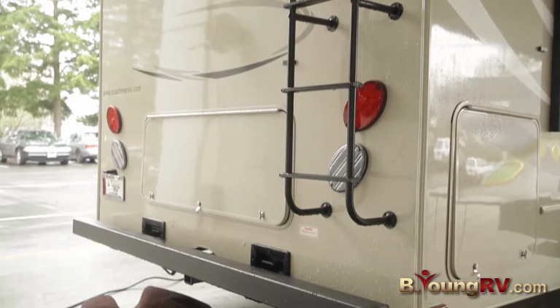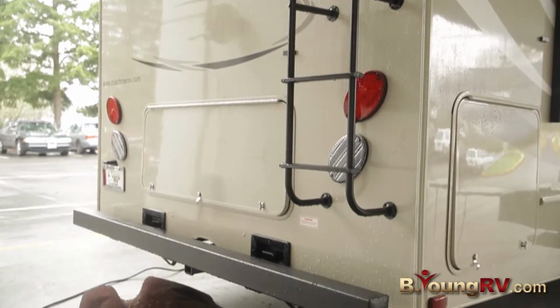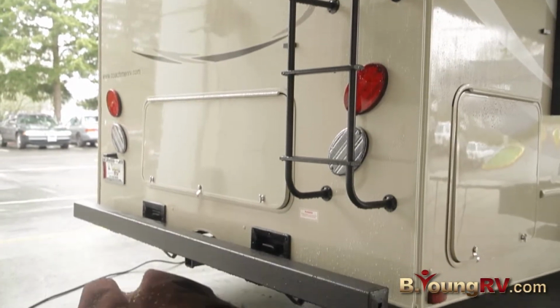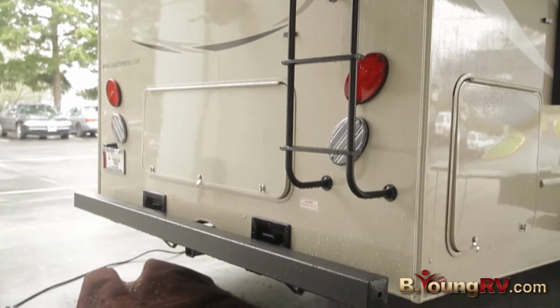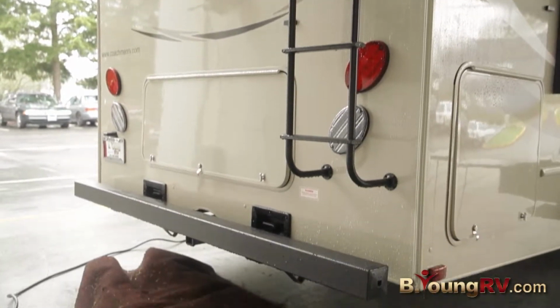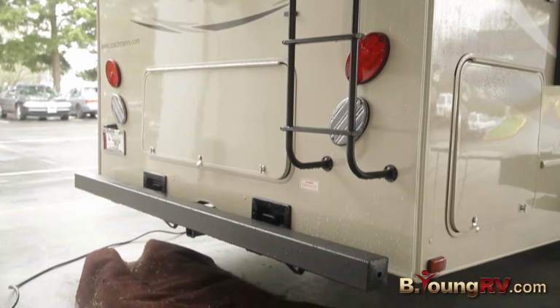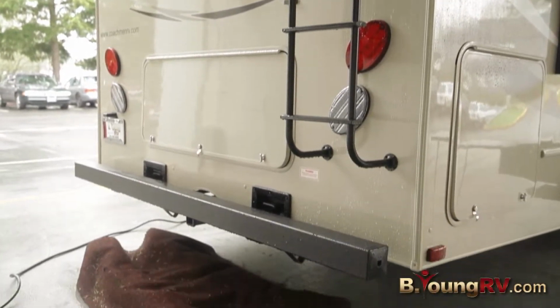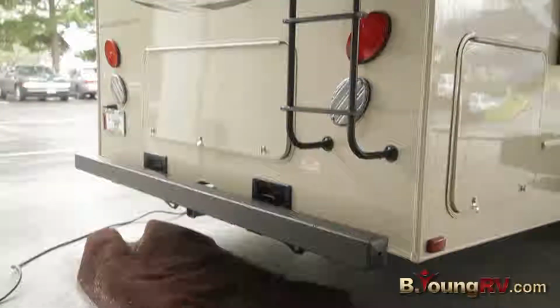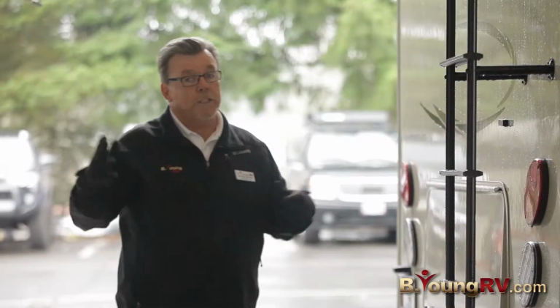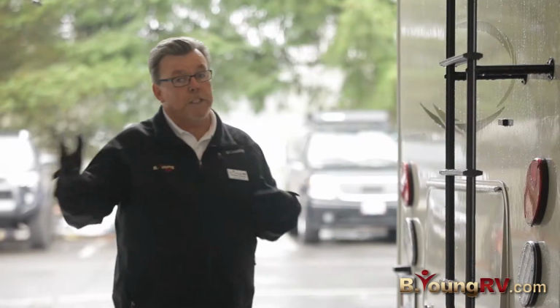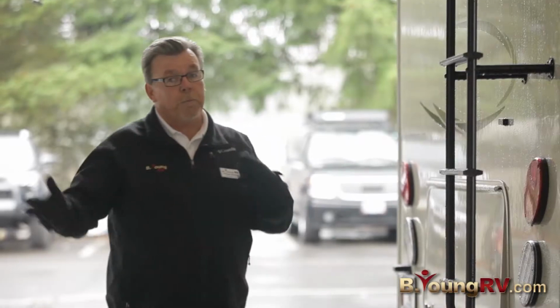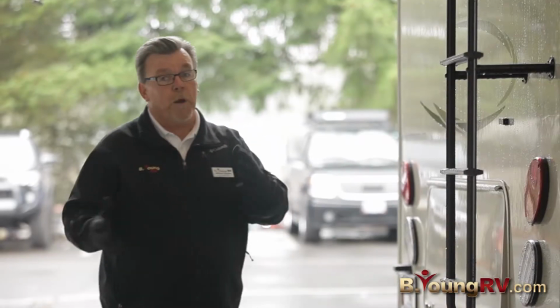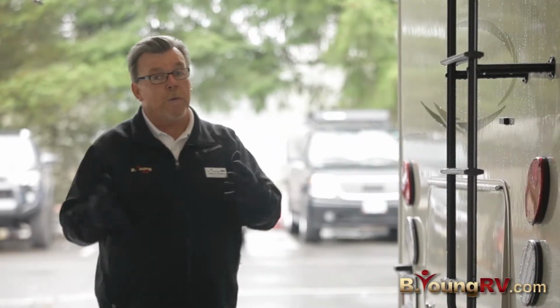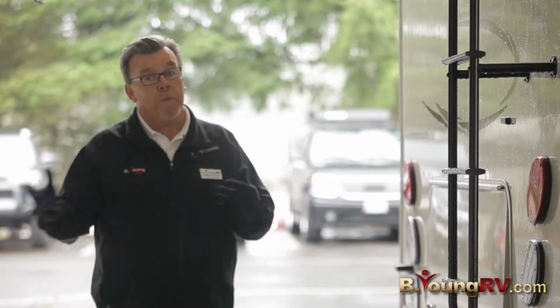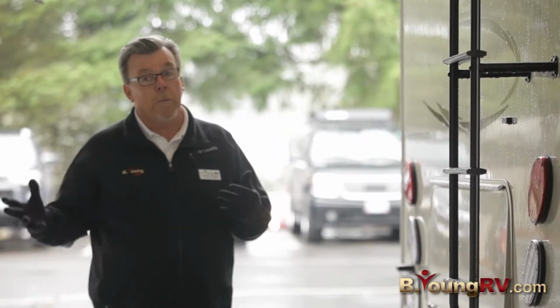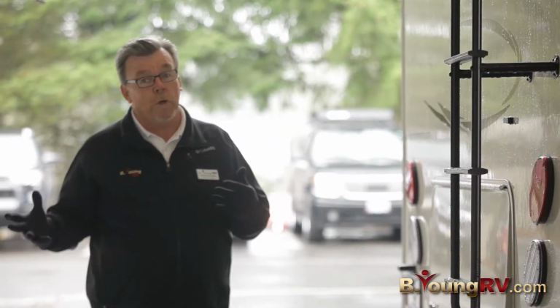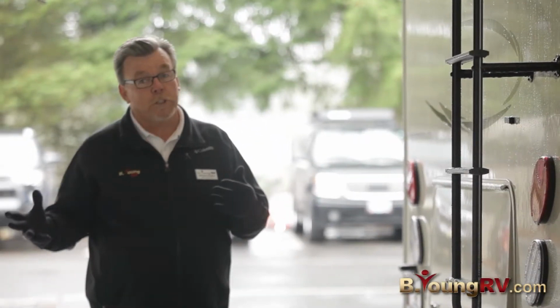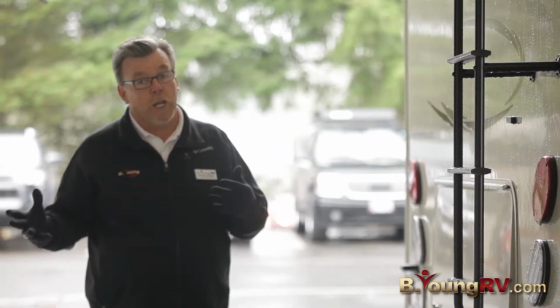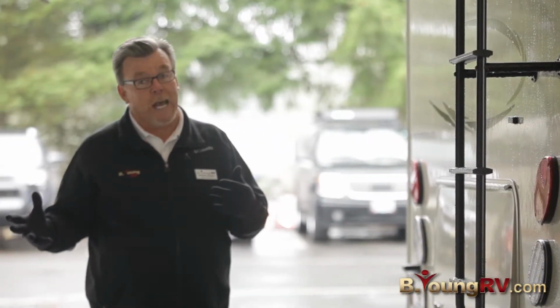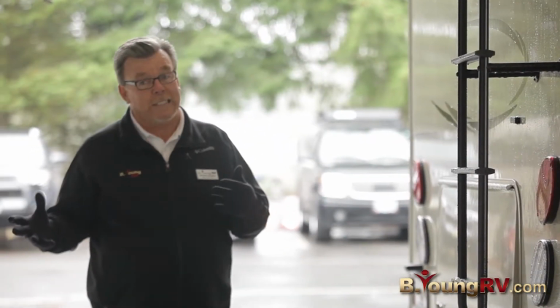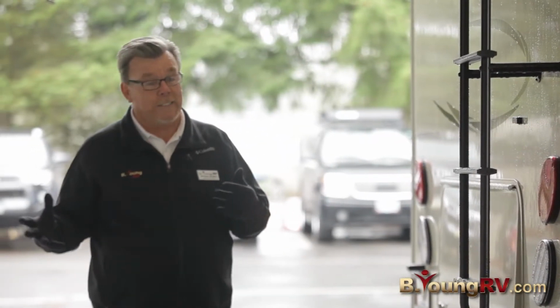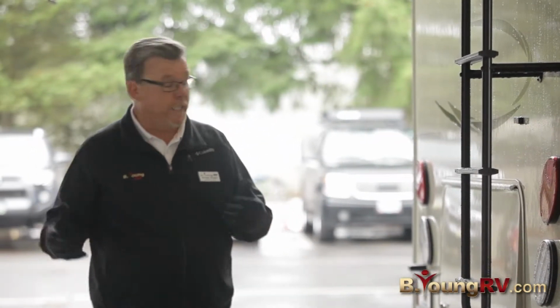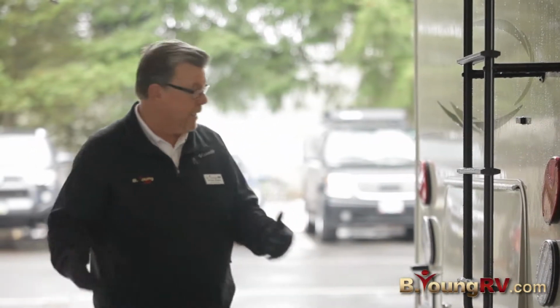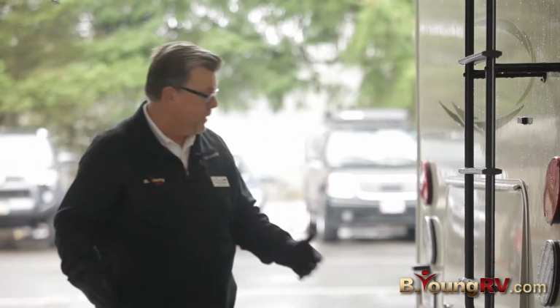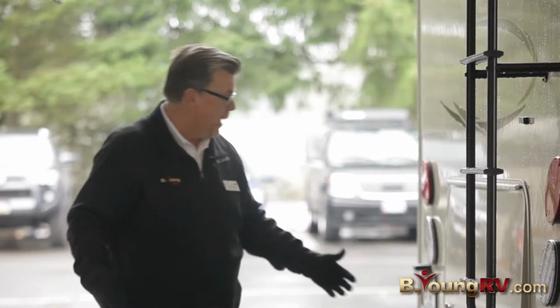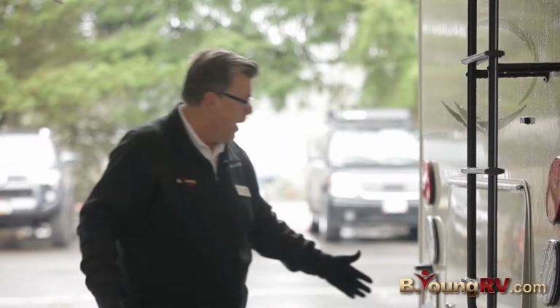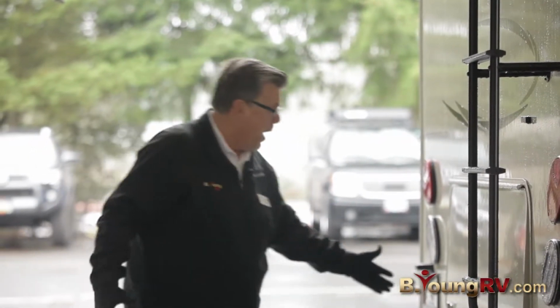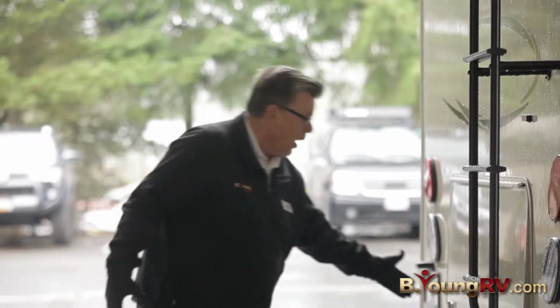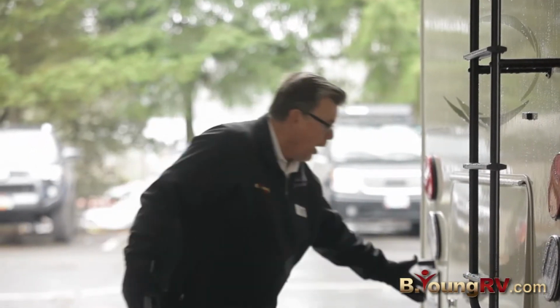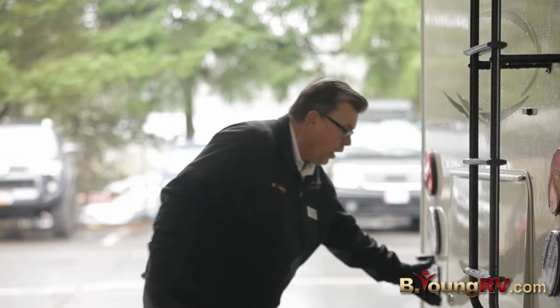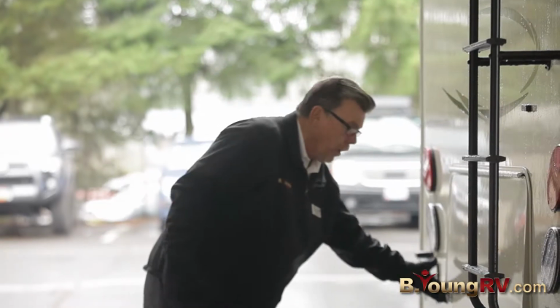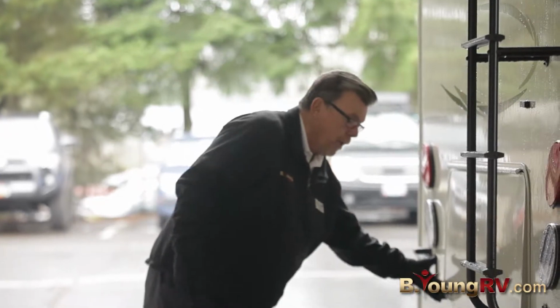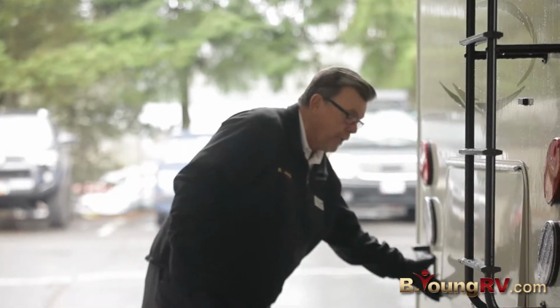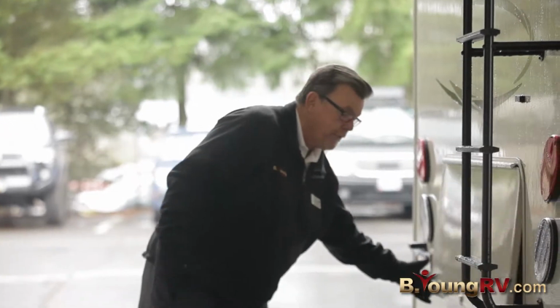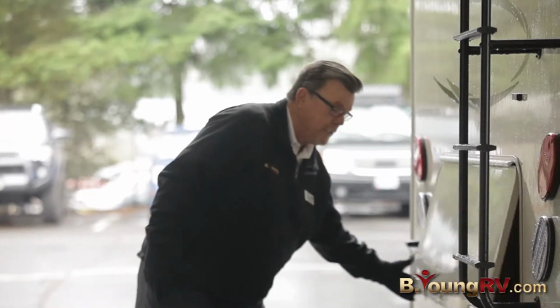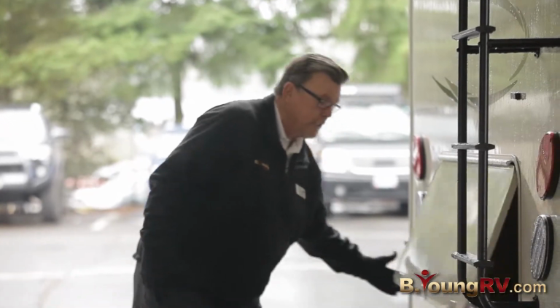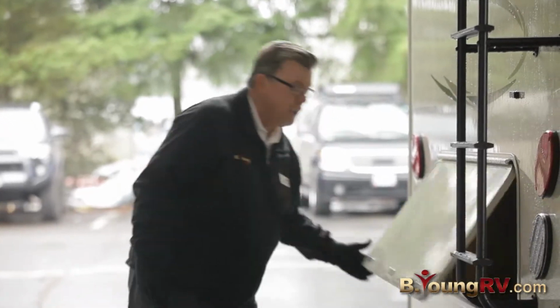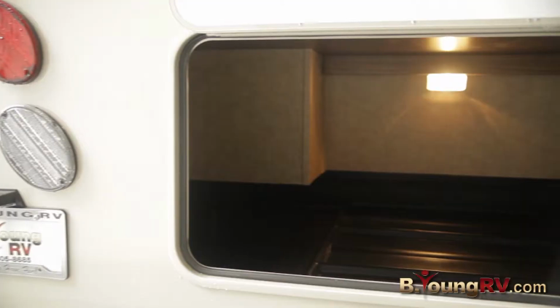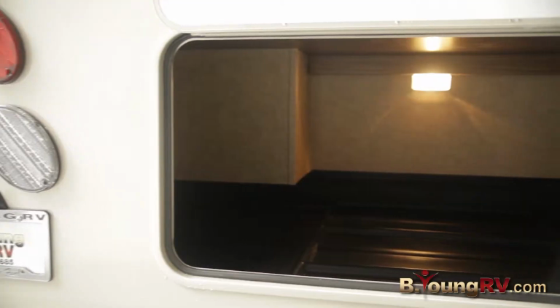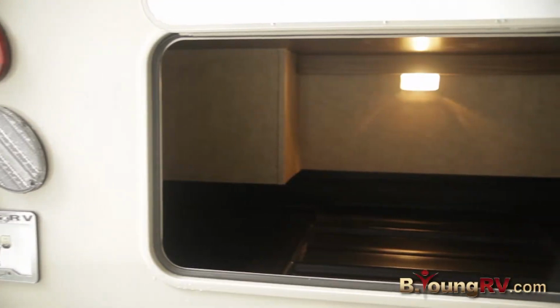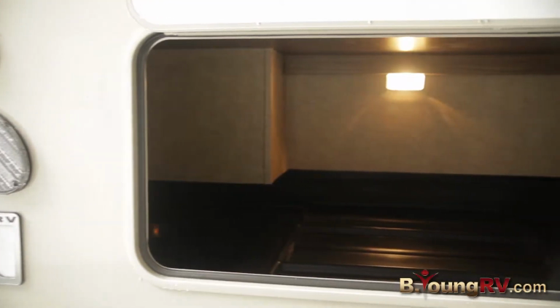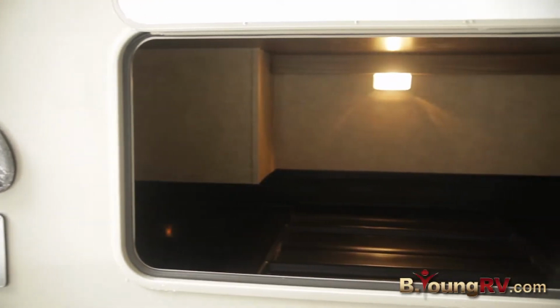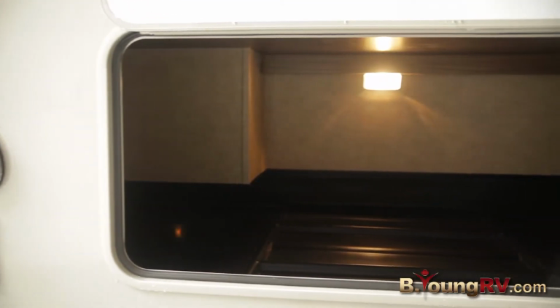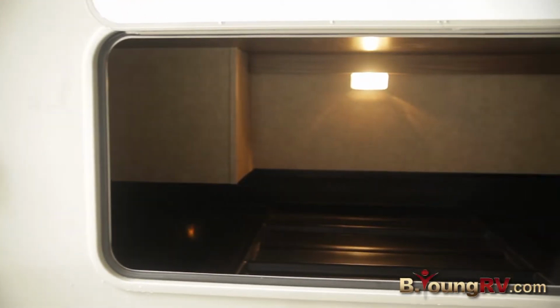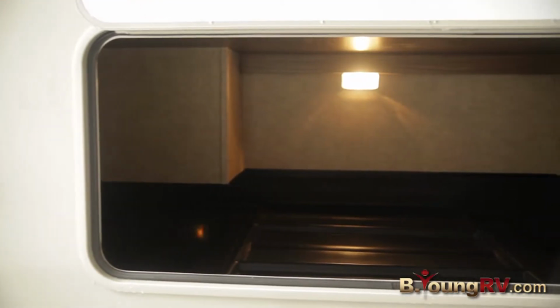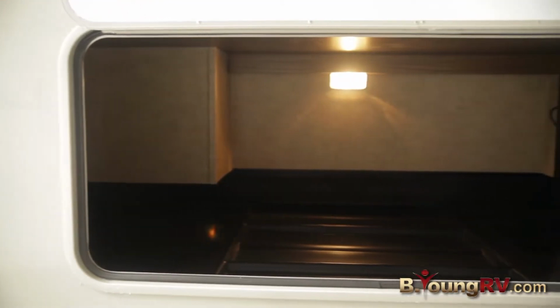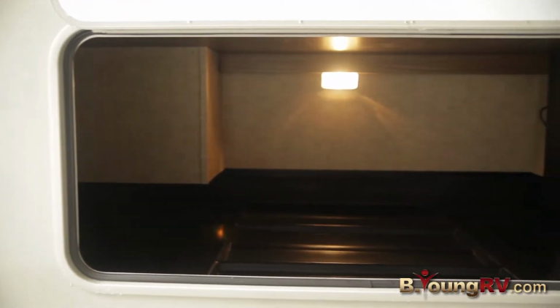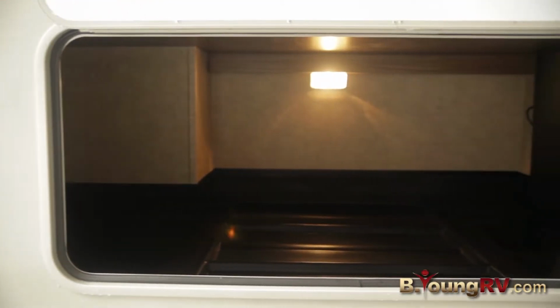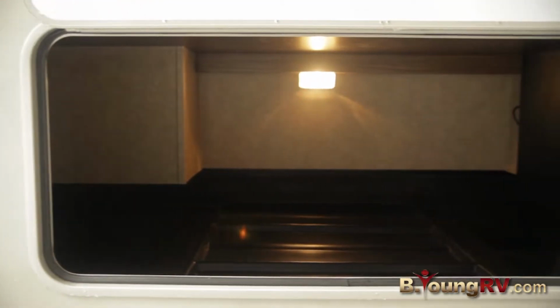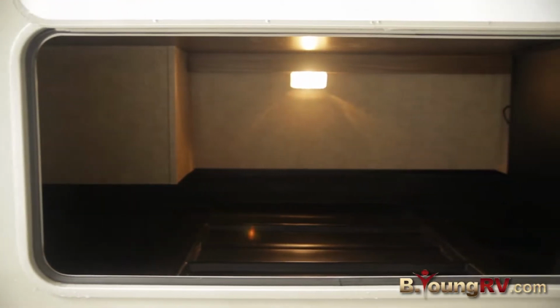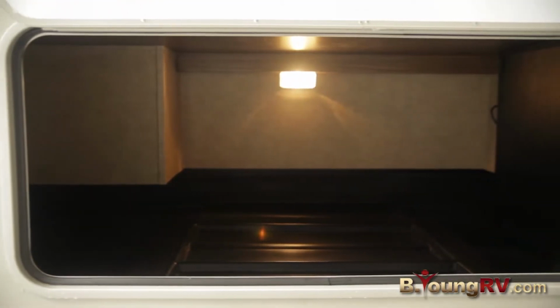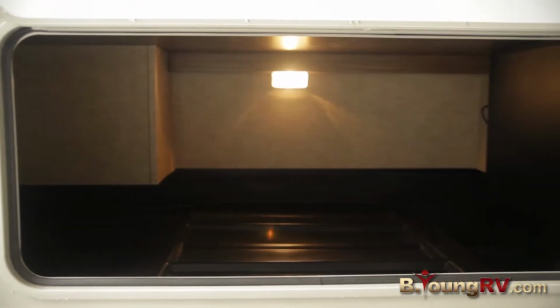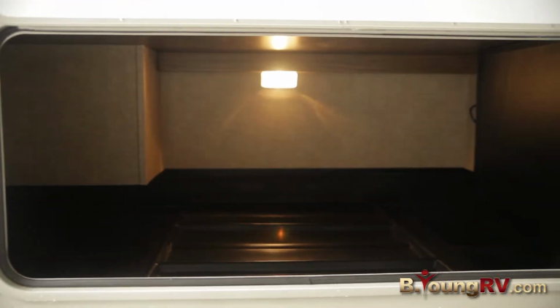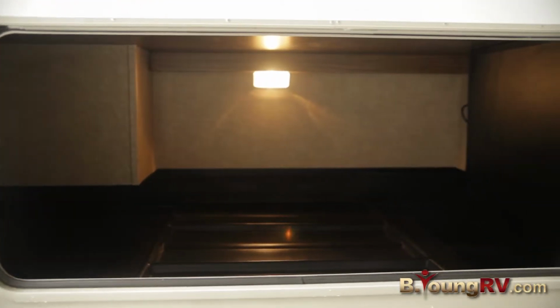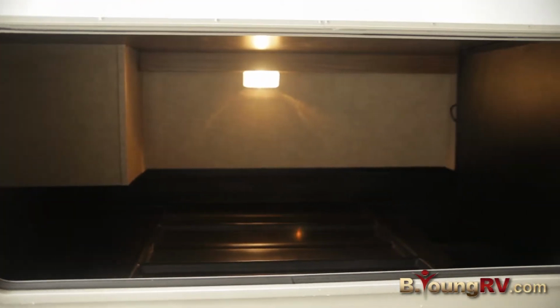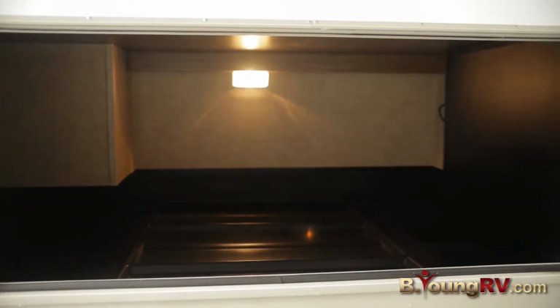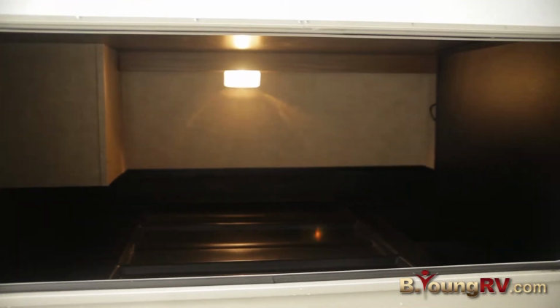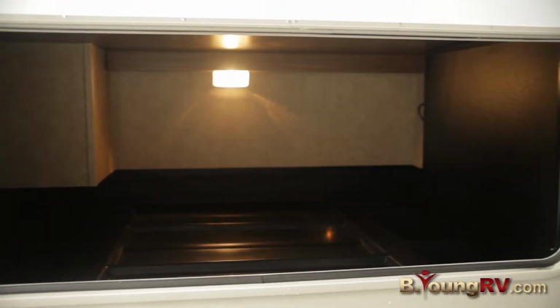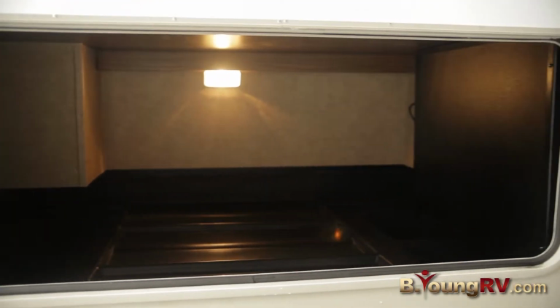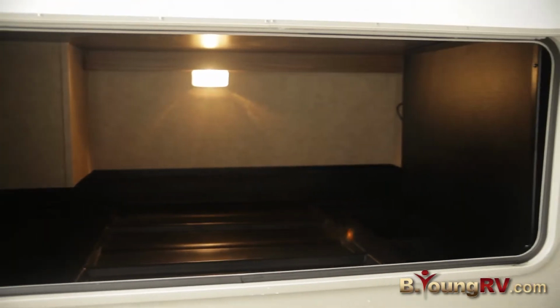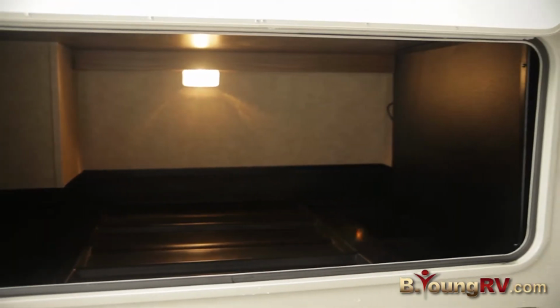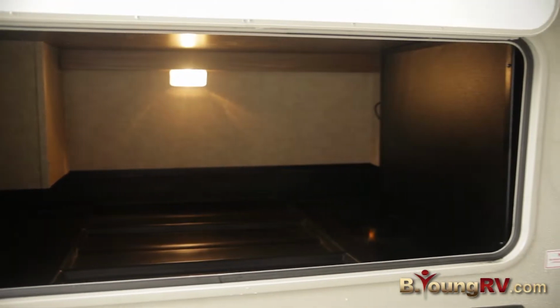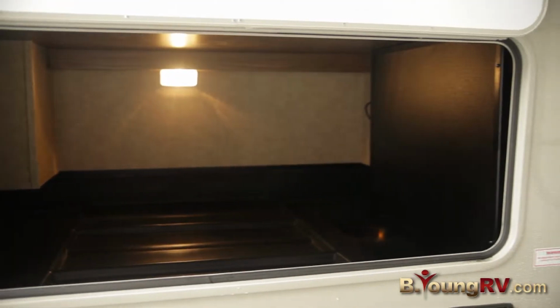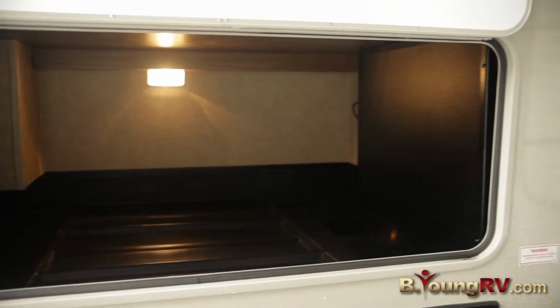Now, storage is at a premium on most Class C's. Look at this ginormous storage, and it's all lighted. It's gorgeous.